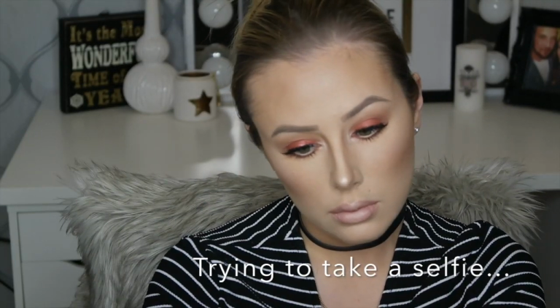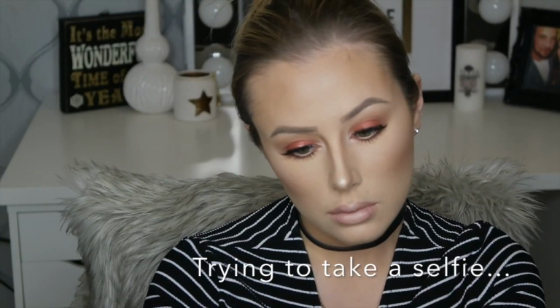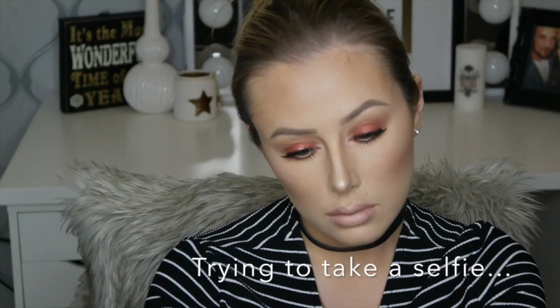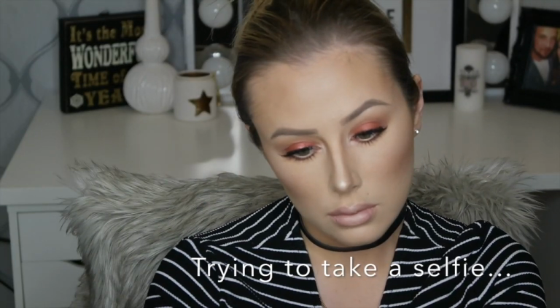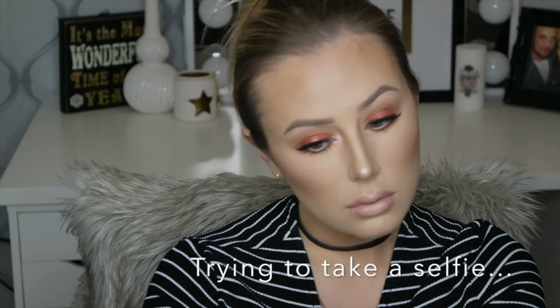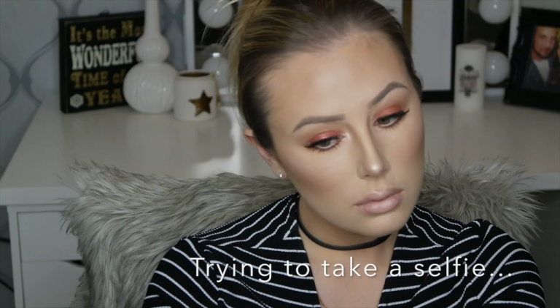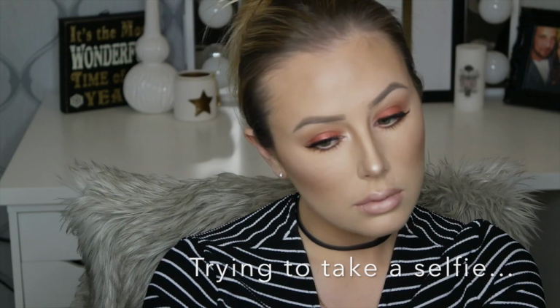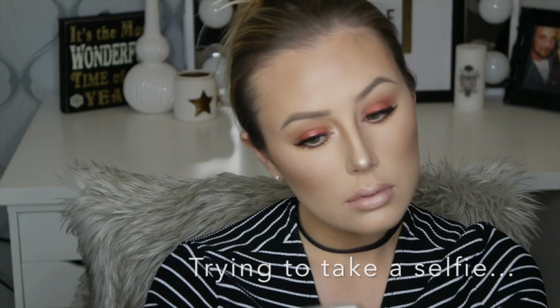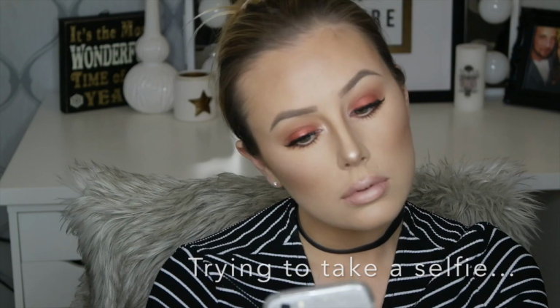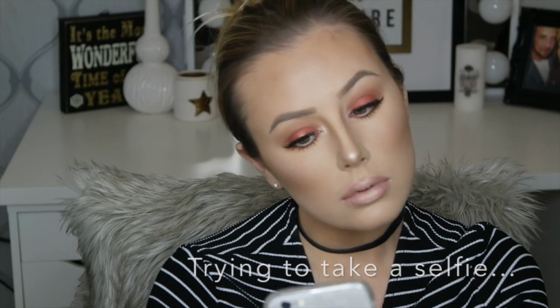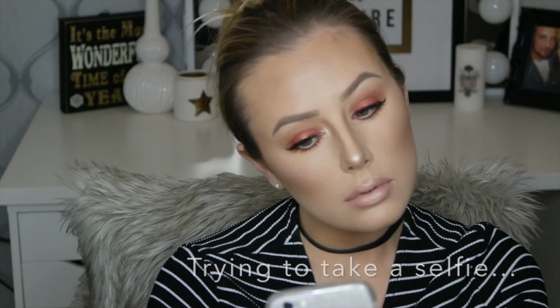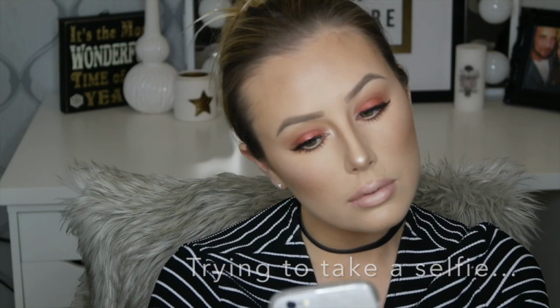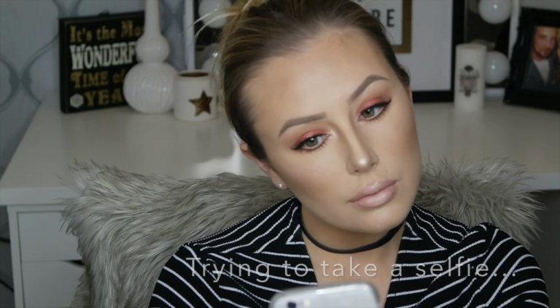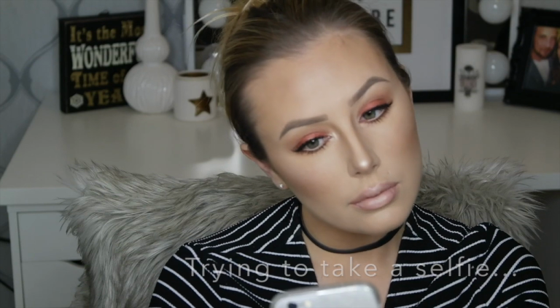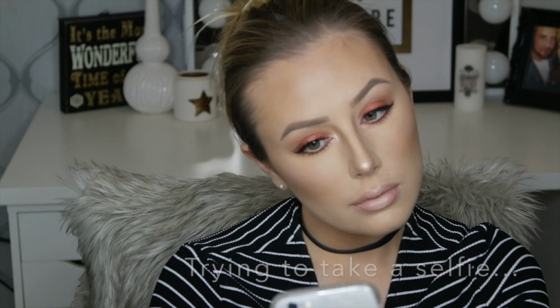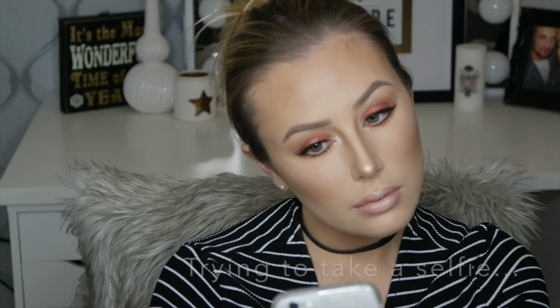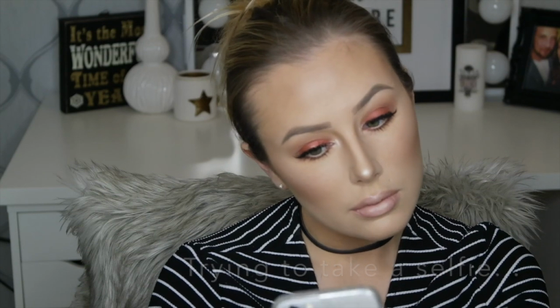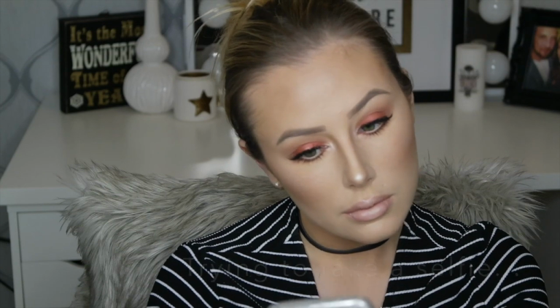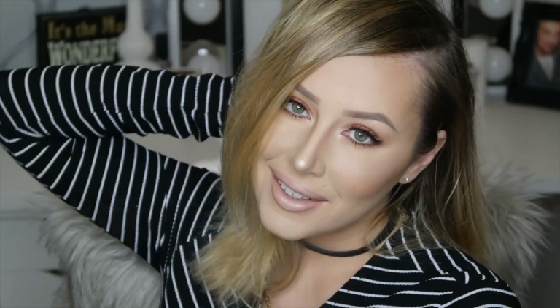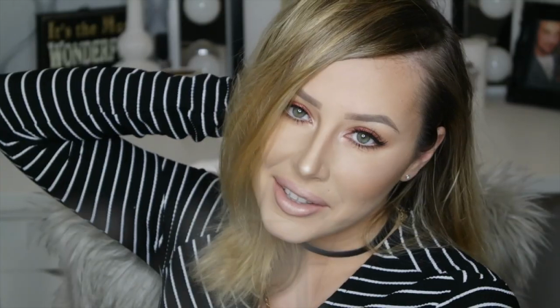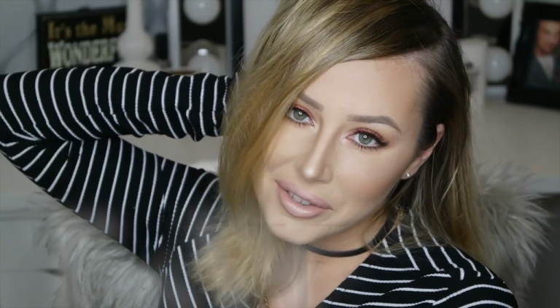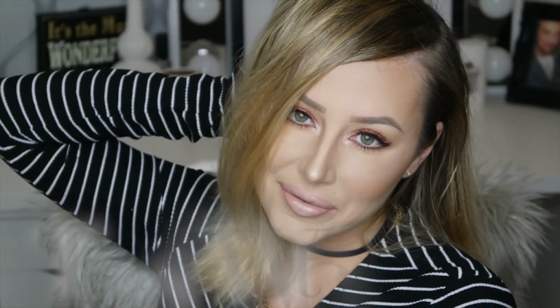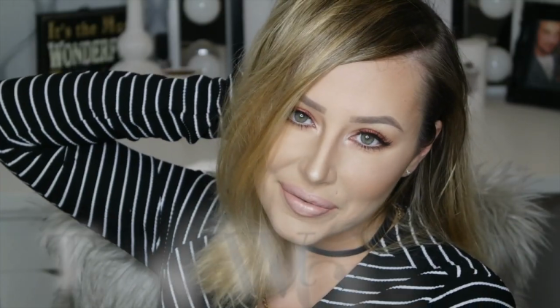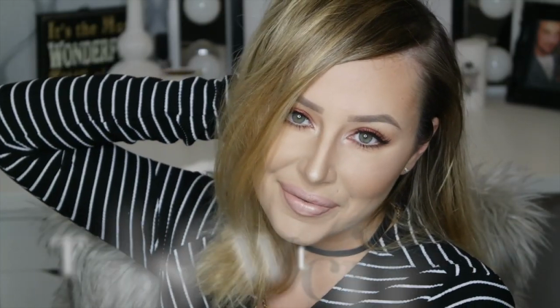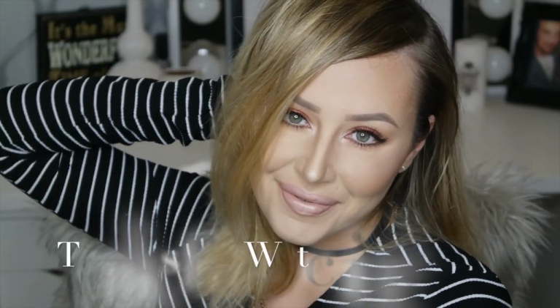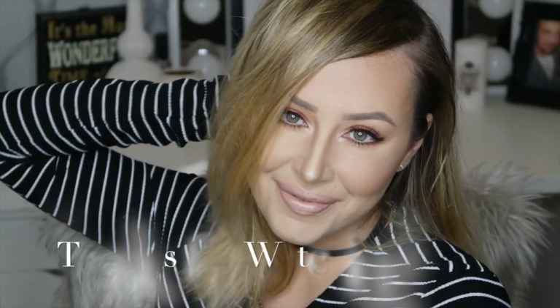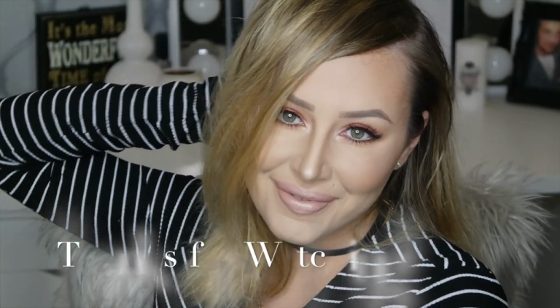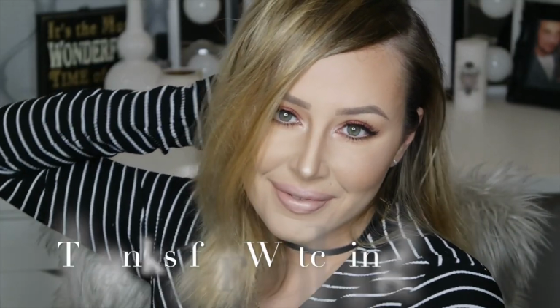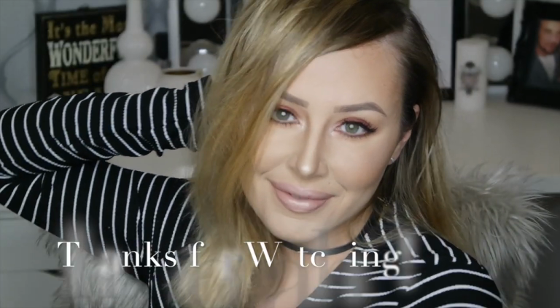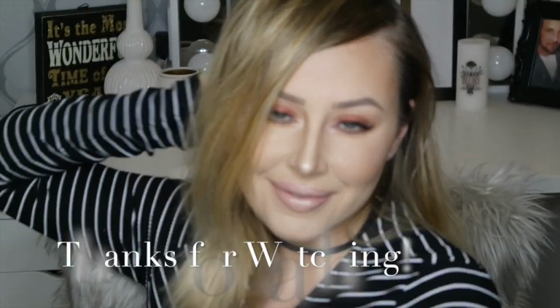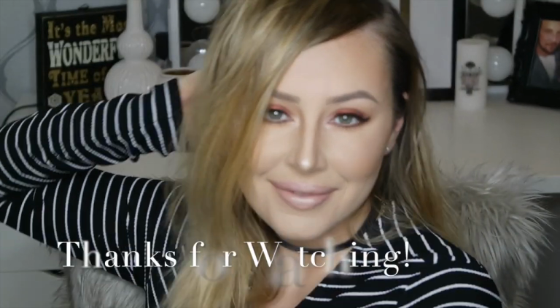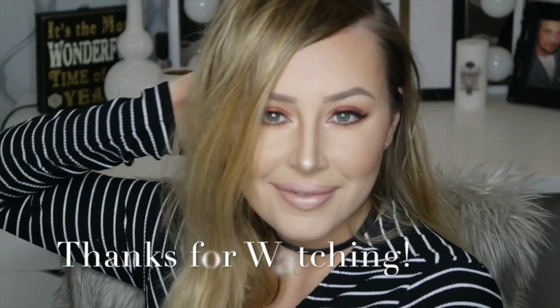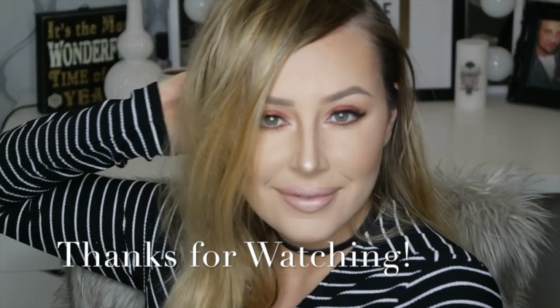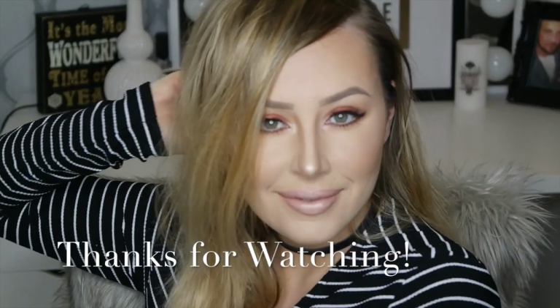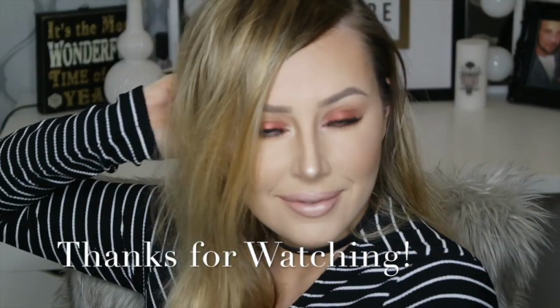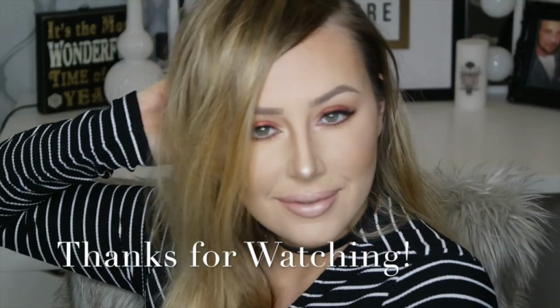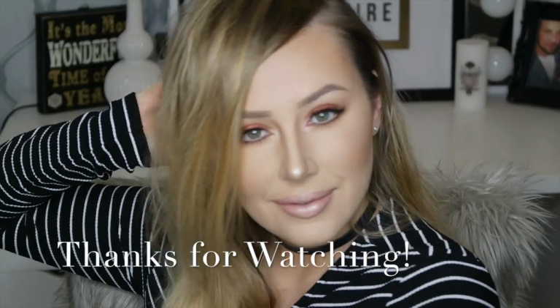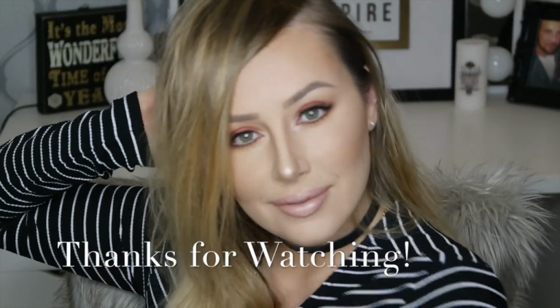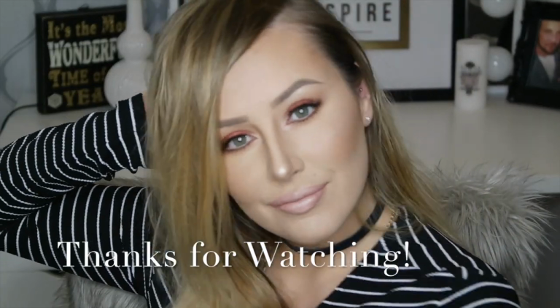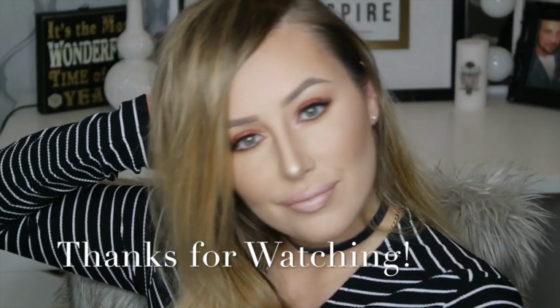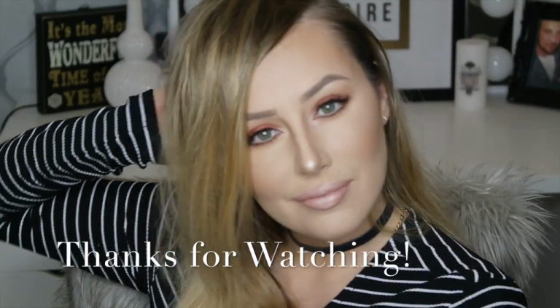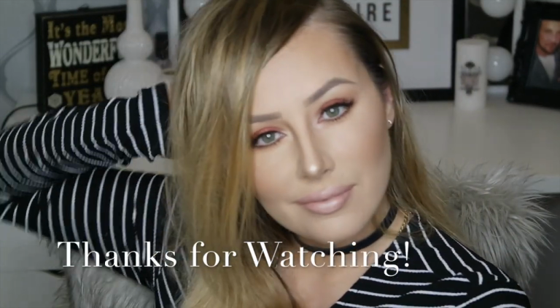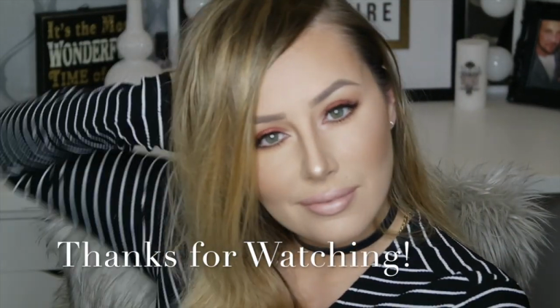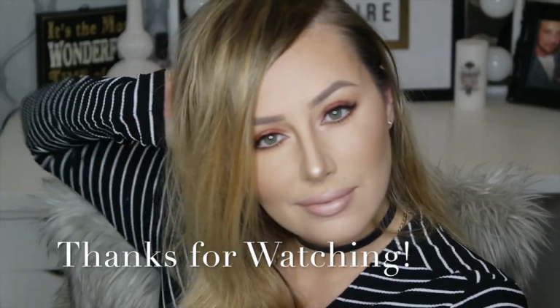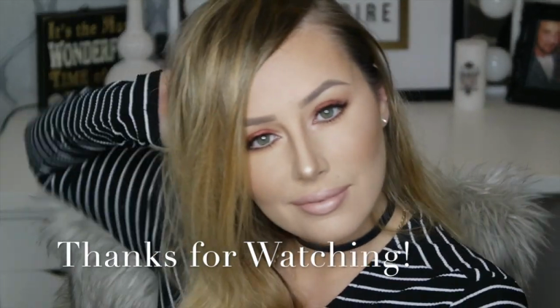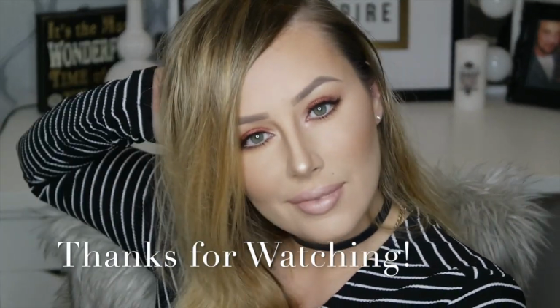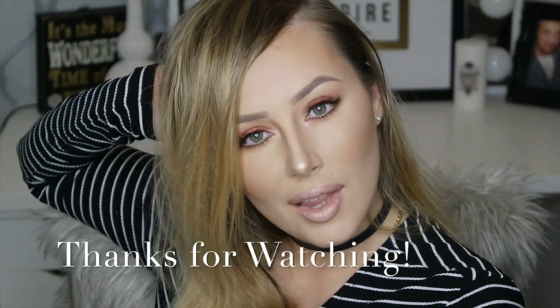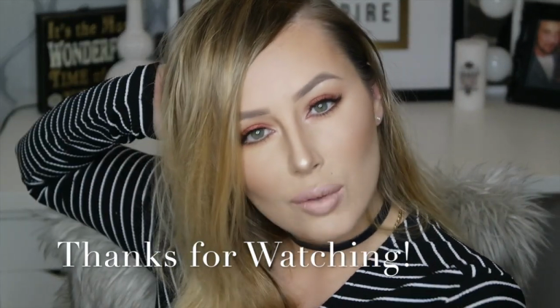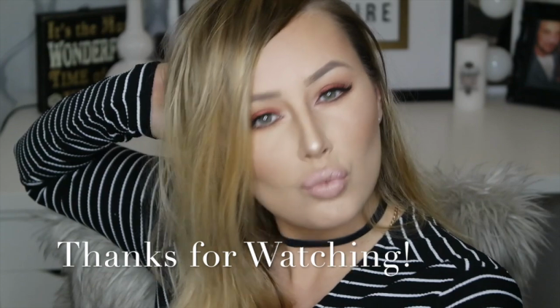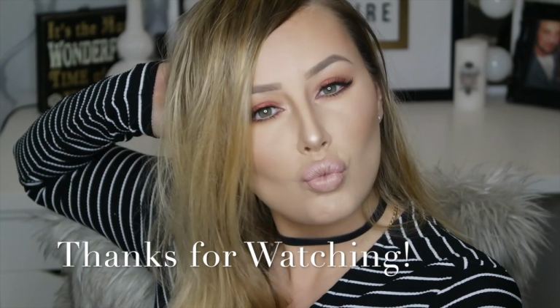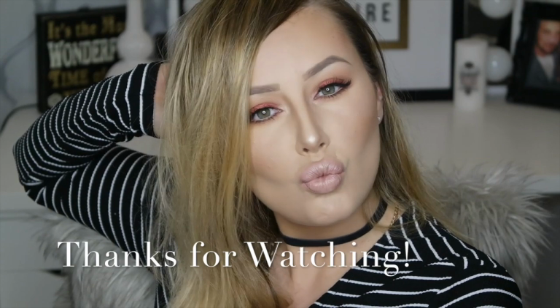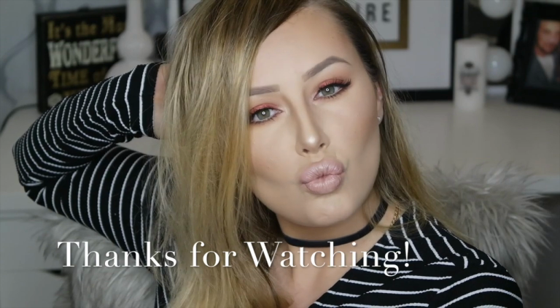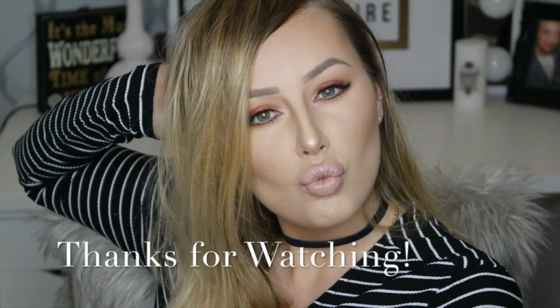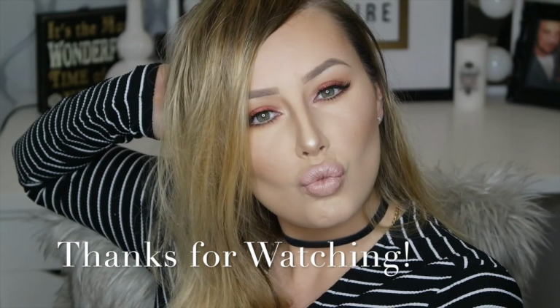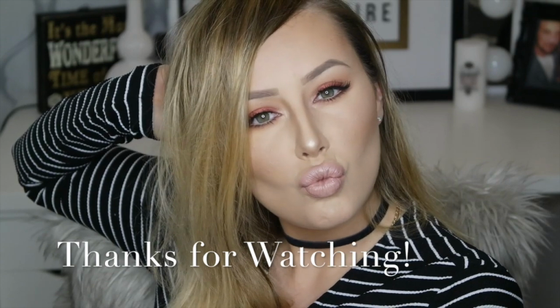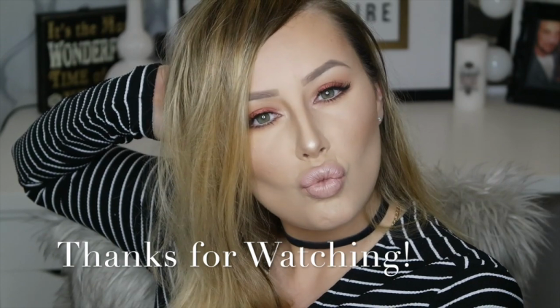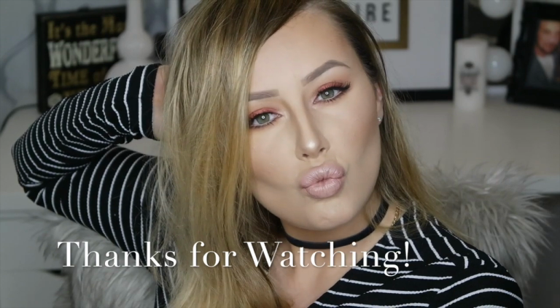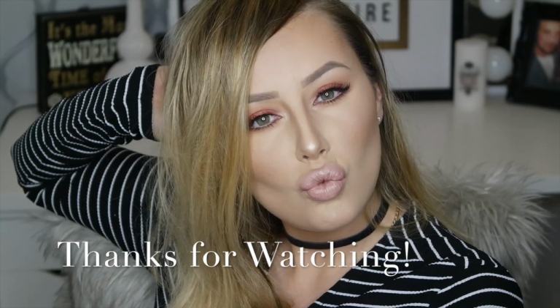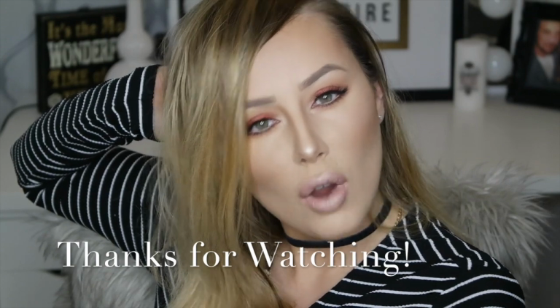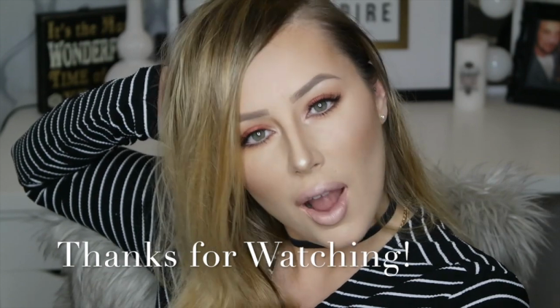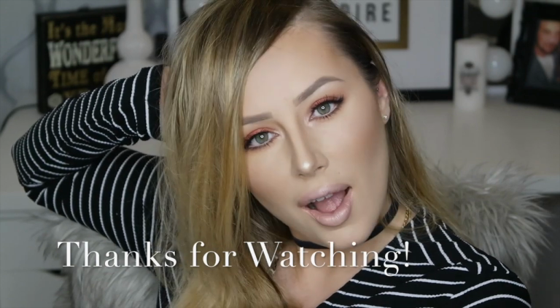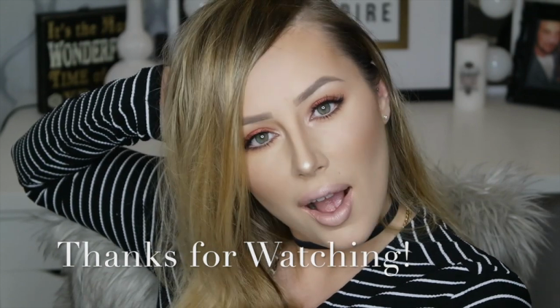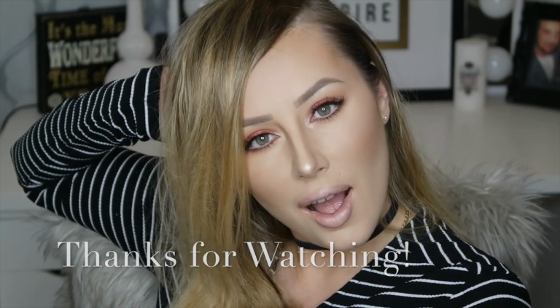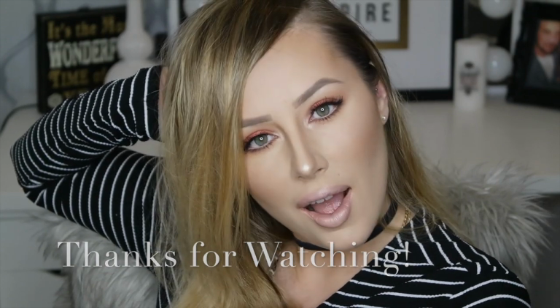And that is all! Thank you so much for watching — please like and subscribe and I'll see you super soon. Thank you!